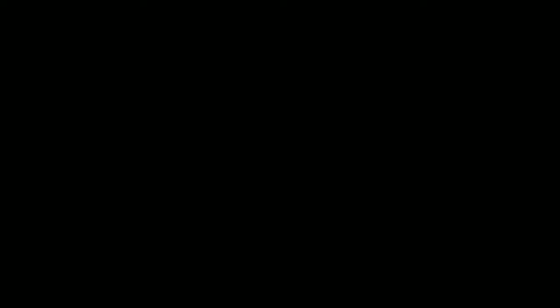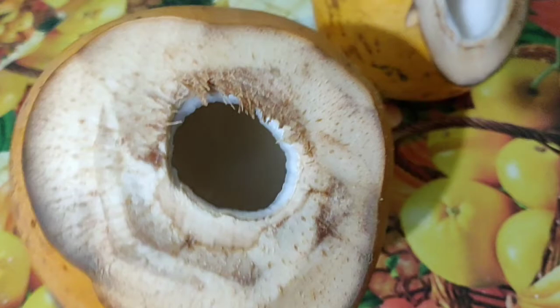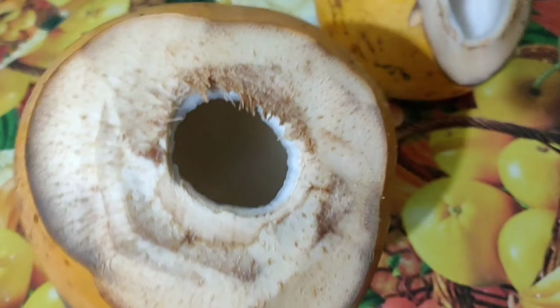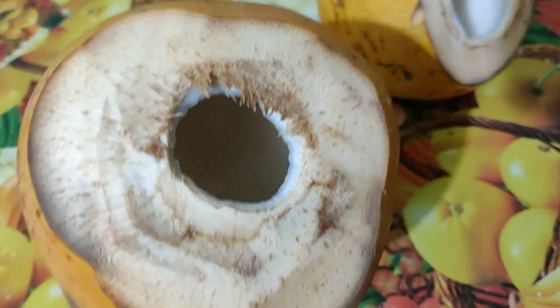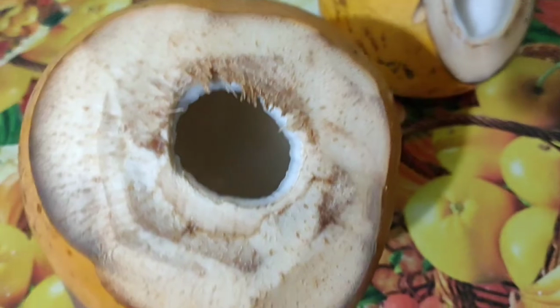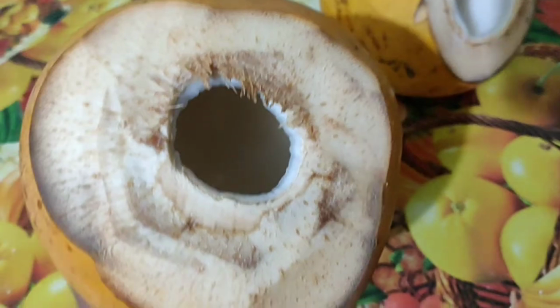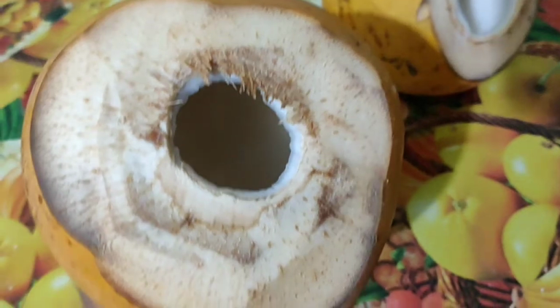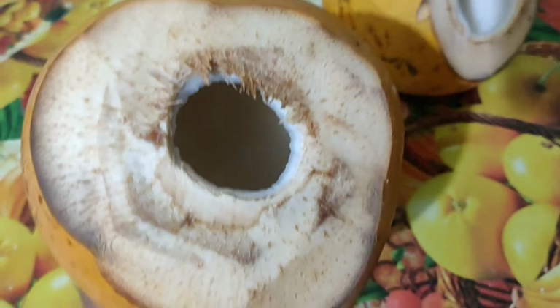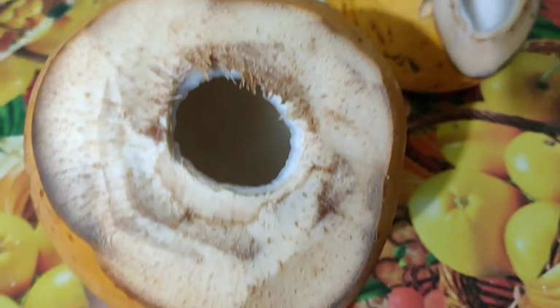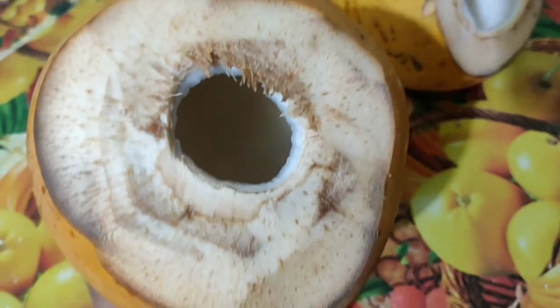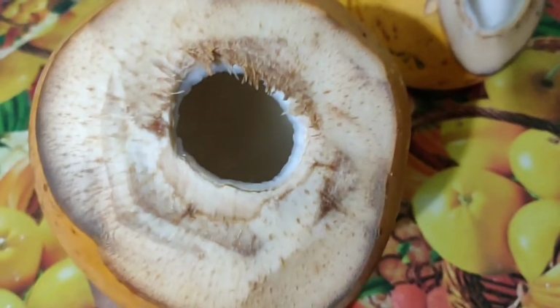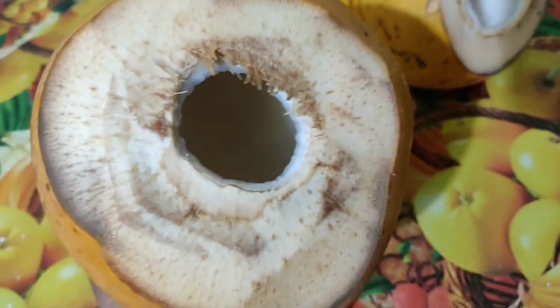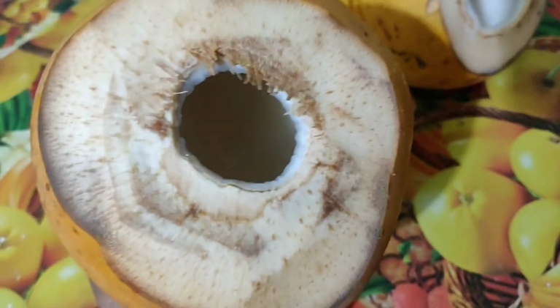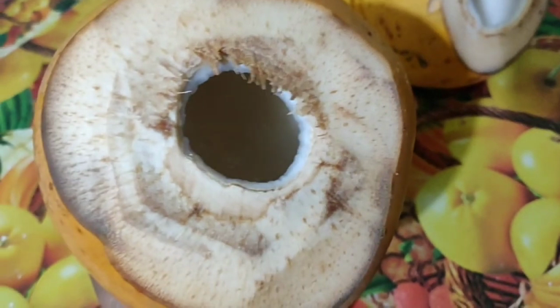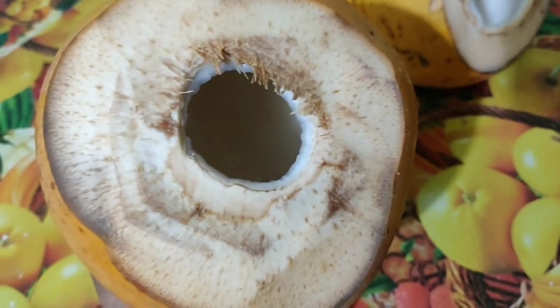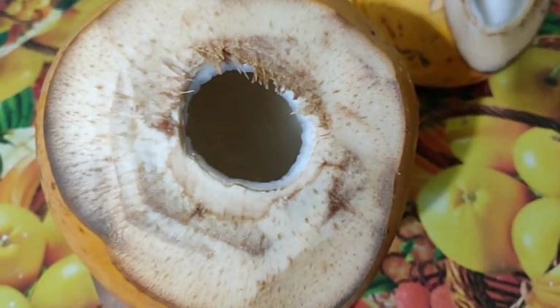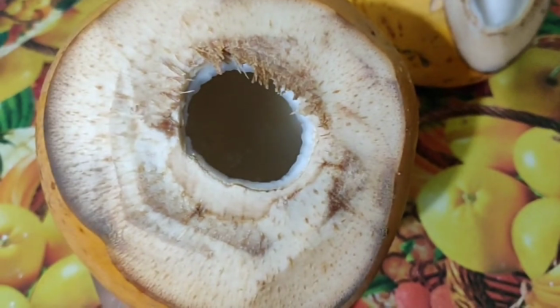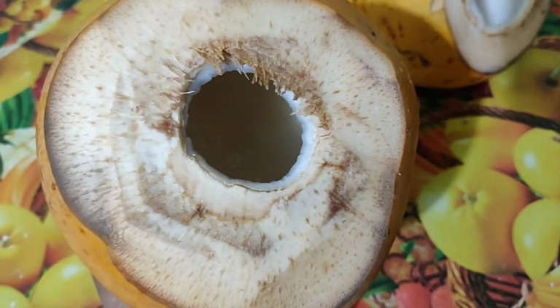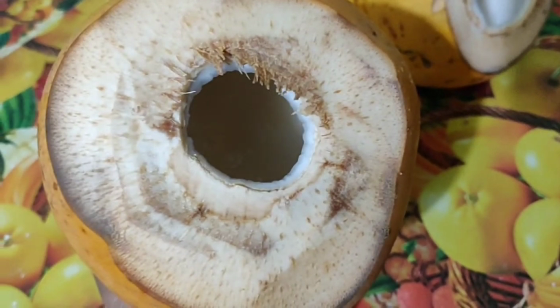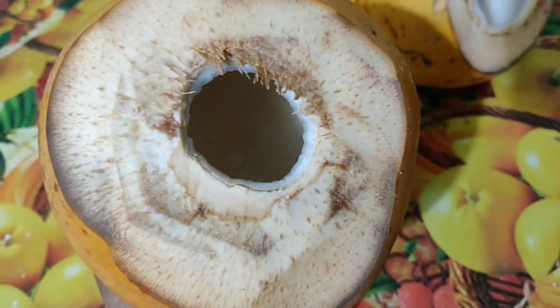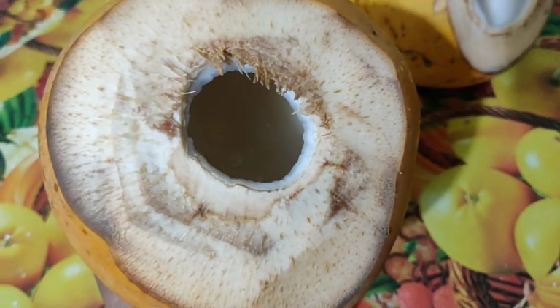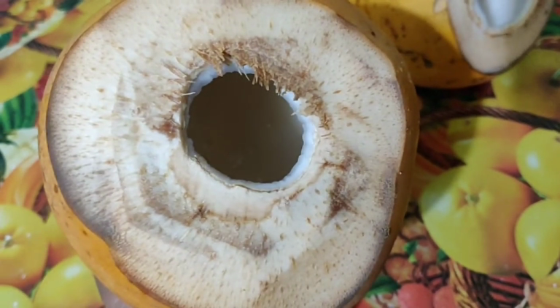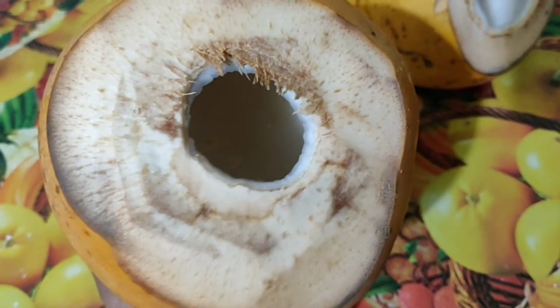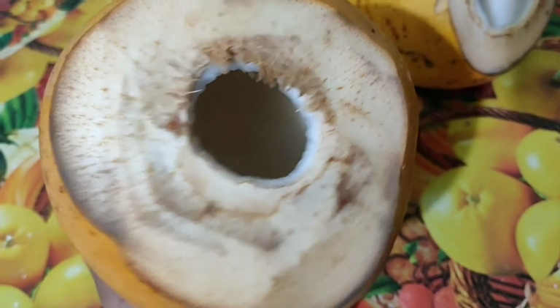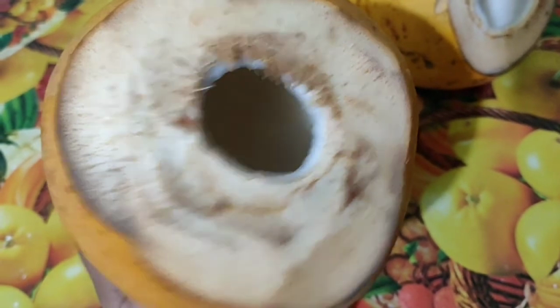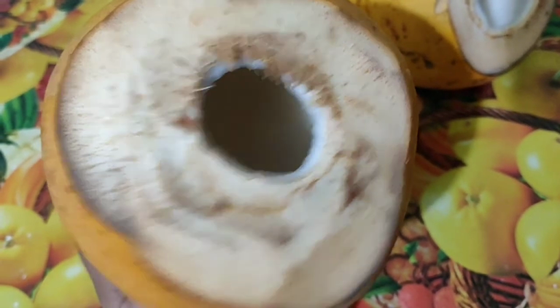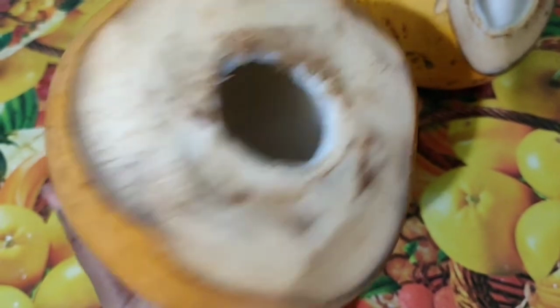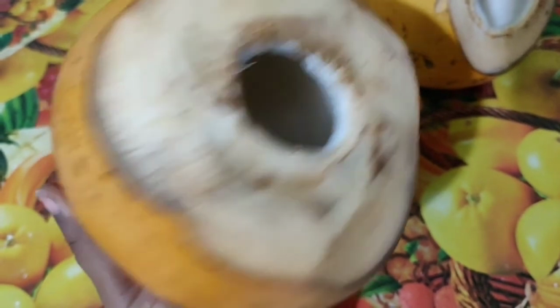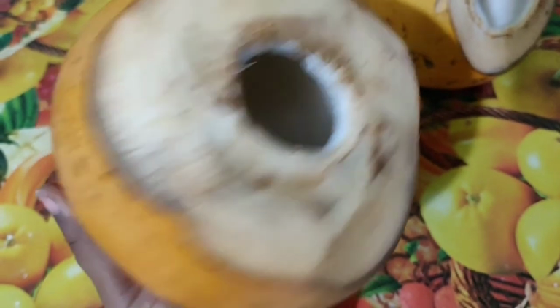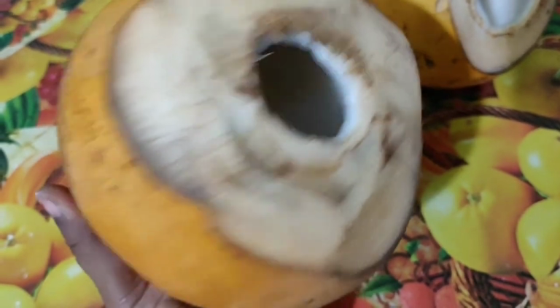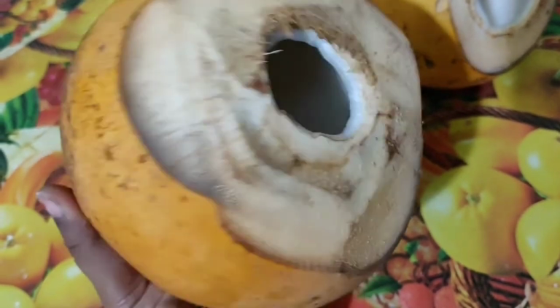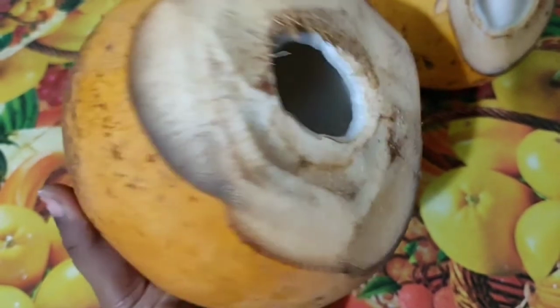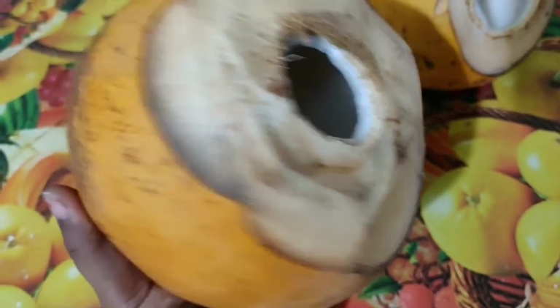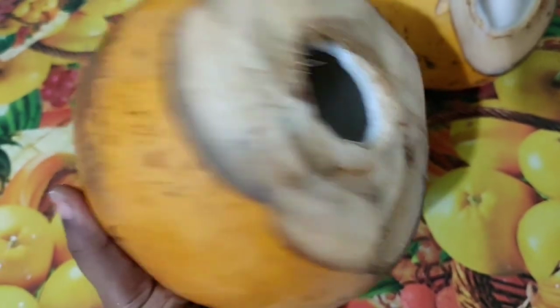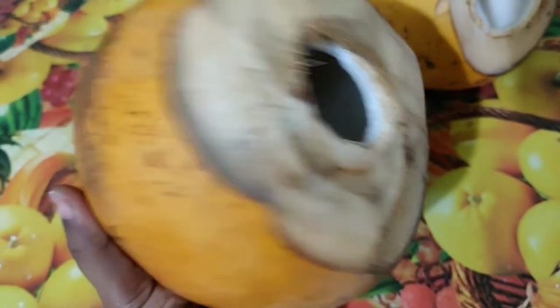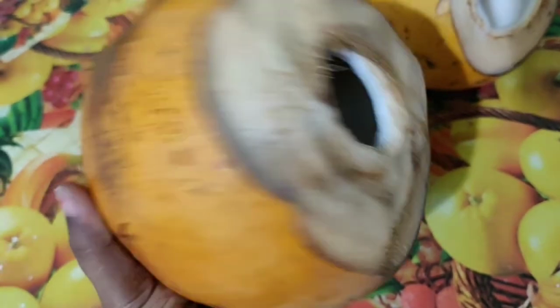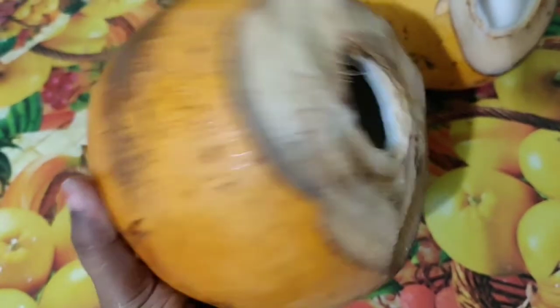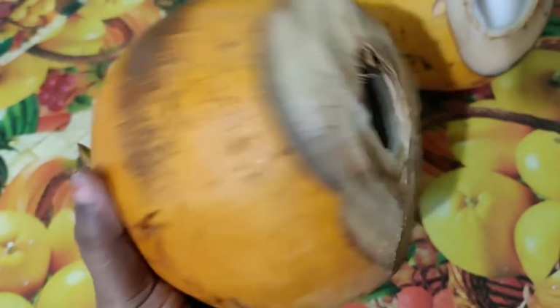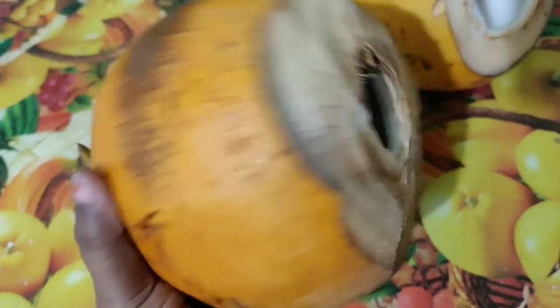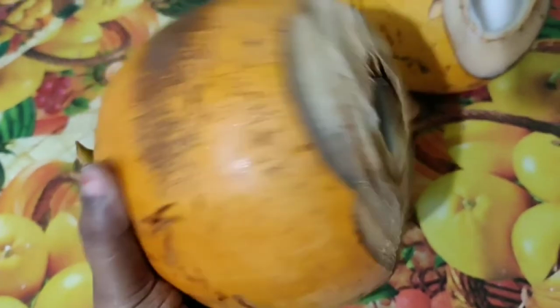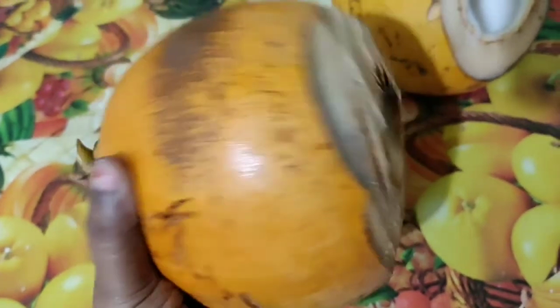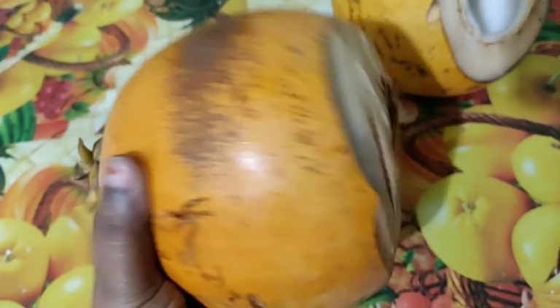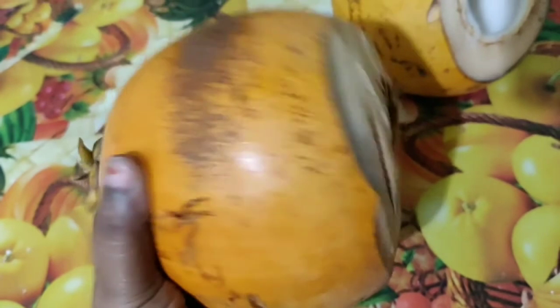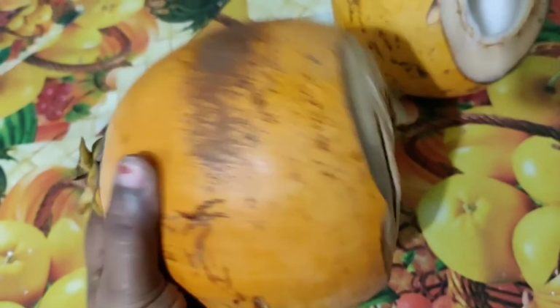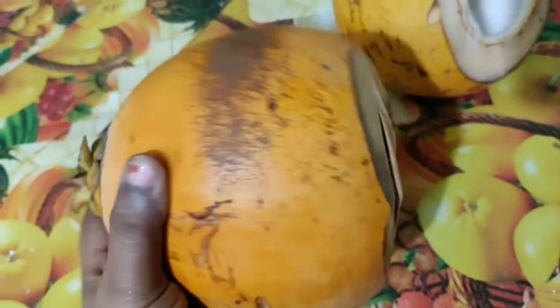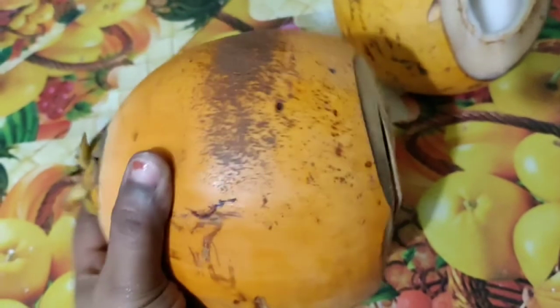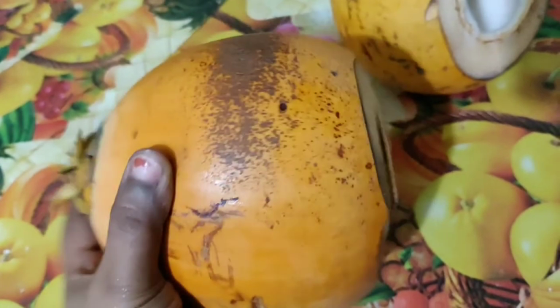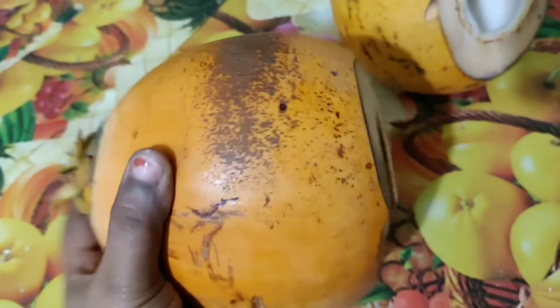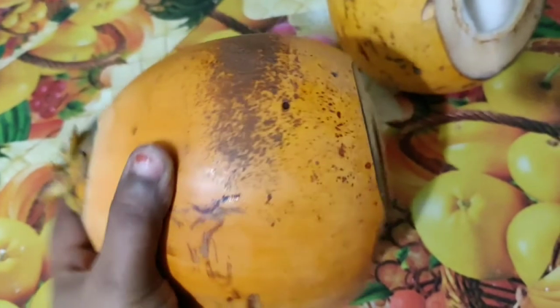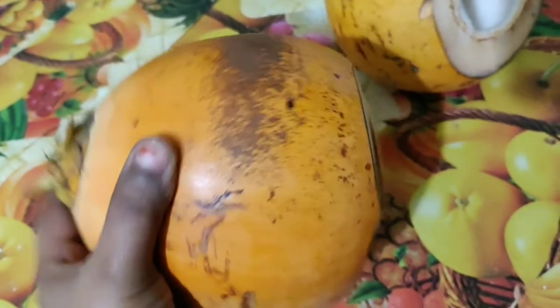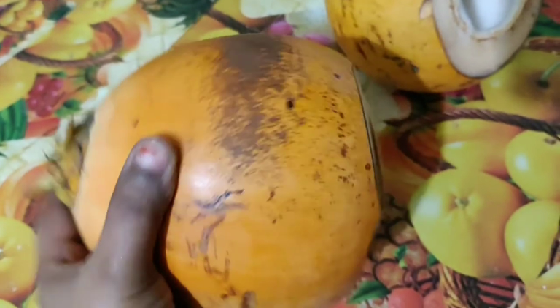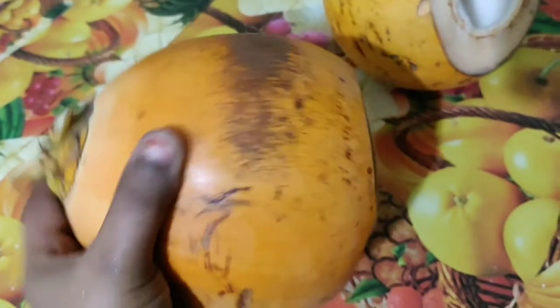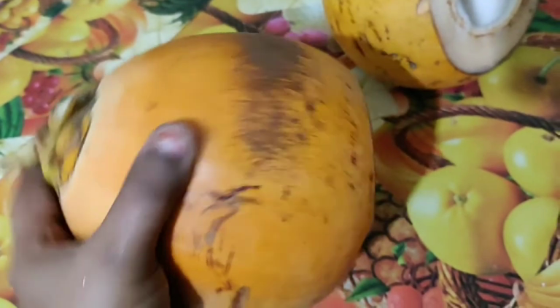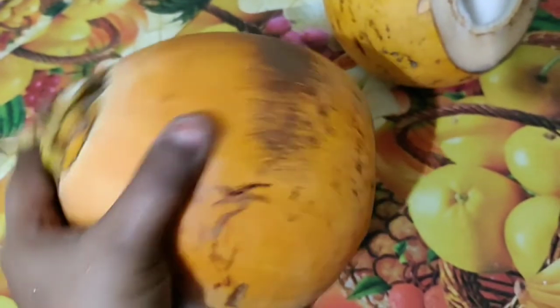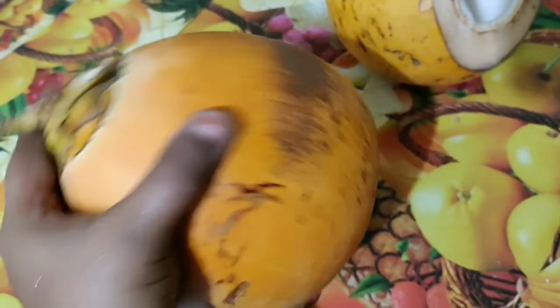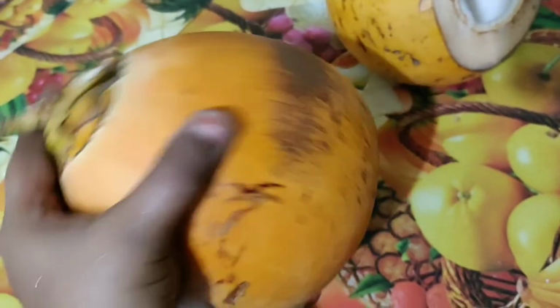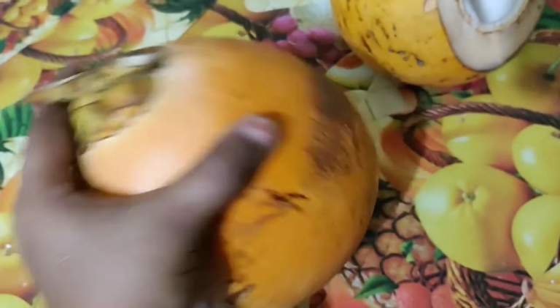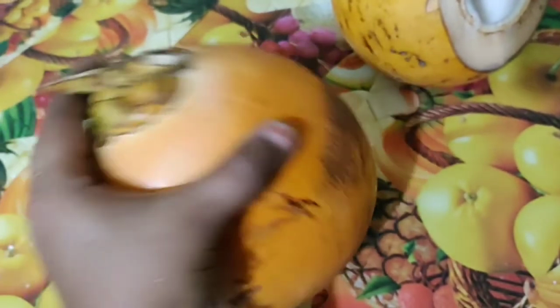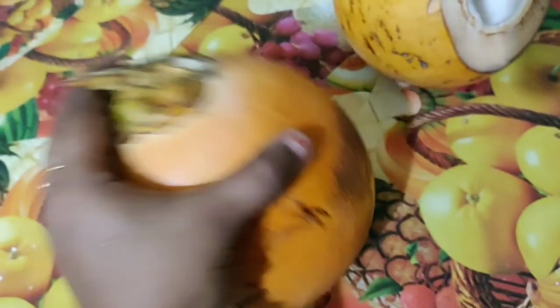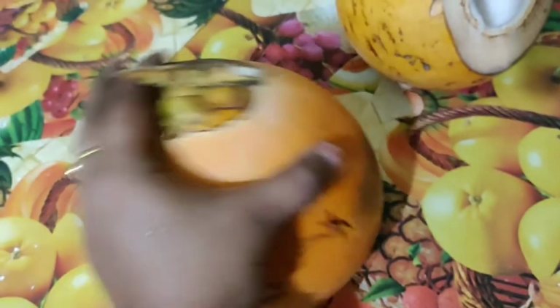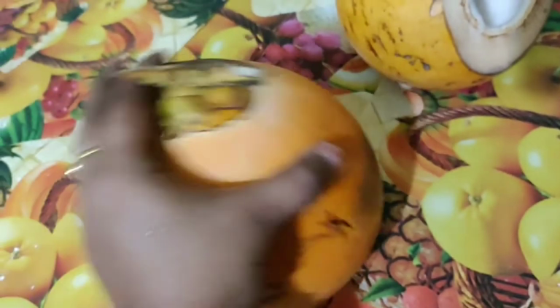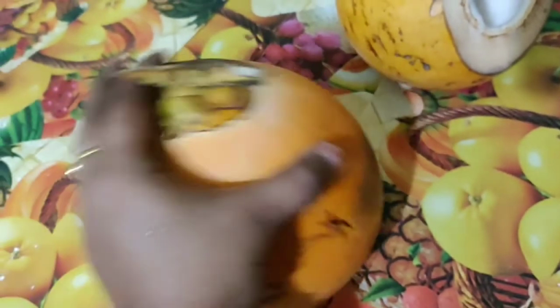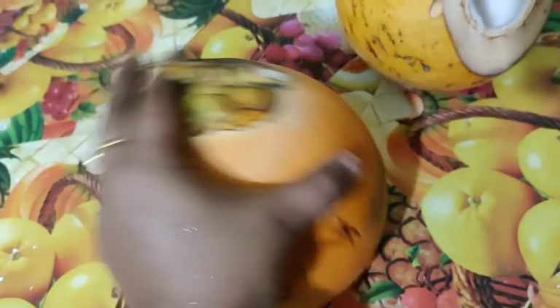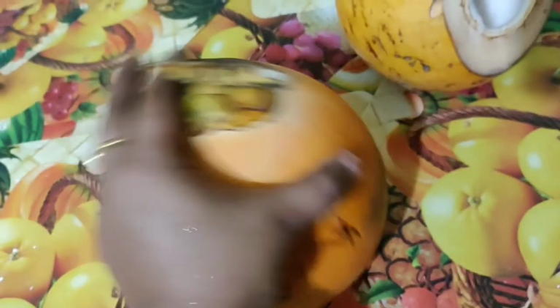I am going to add the 3rd new olive oil for this one. I am adding the 4th olive oil for this one. Tender coconut.